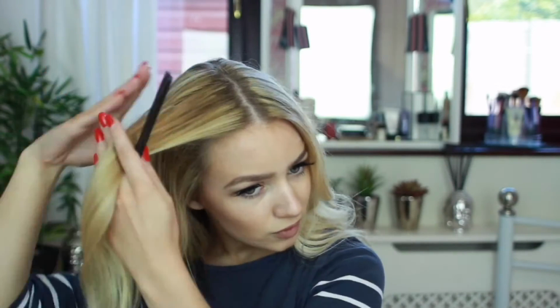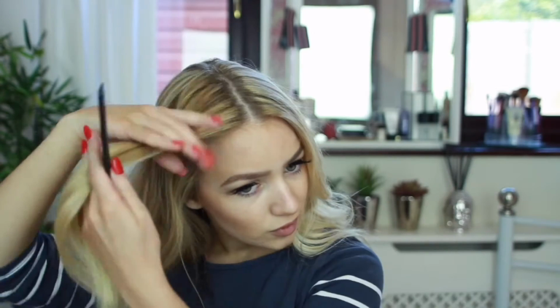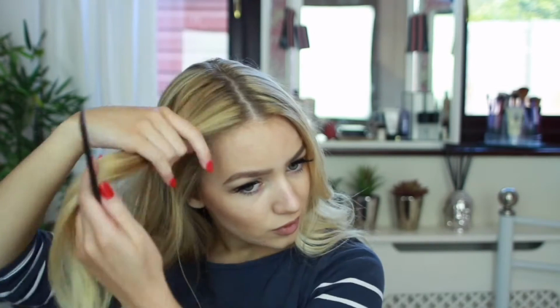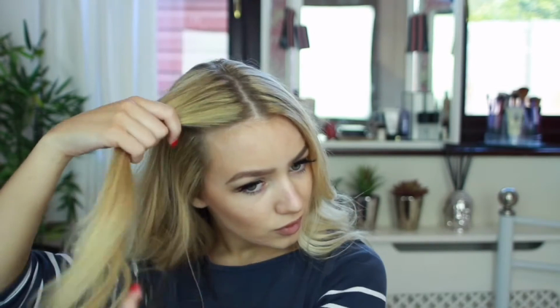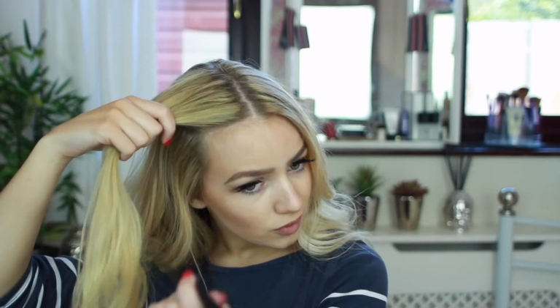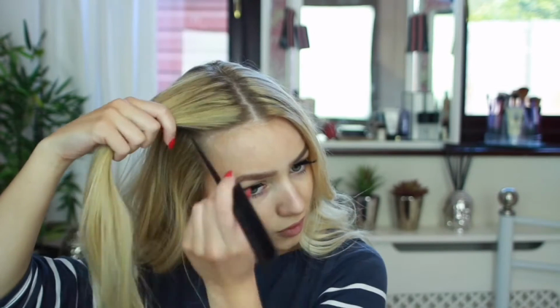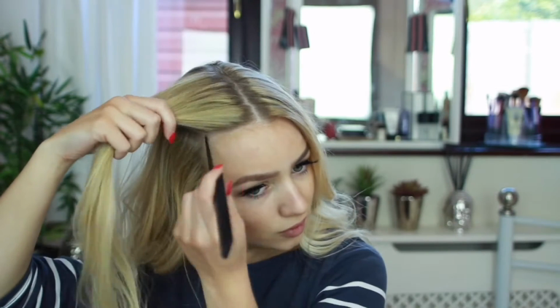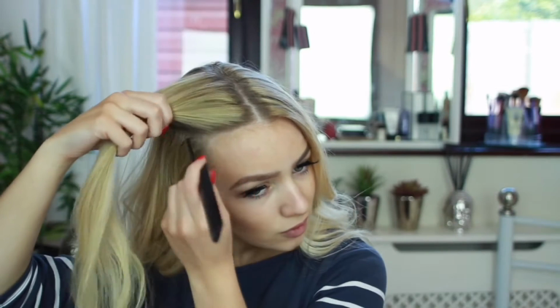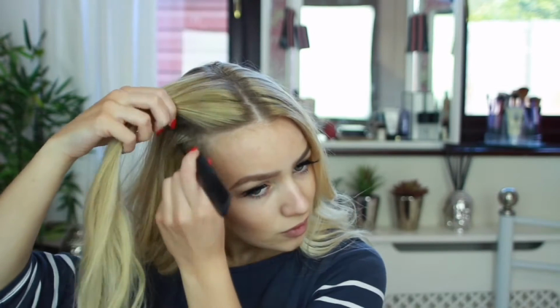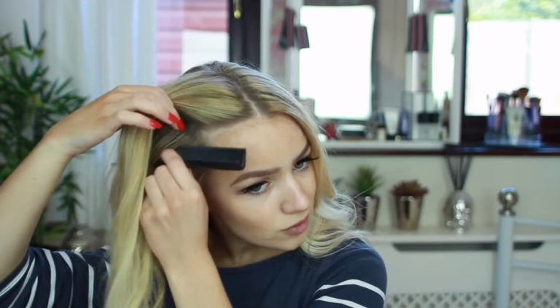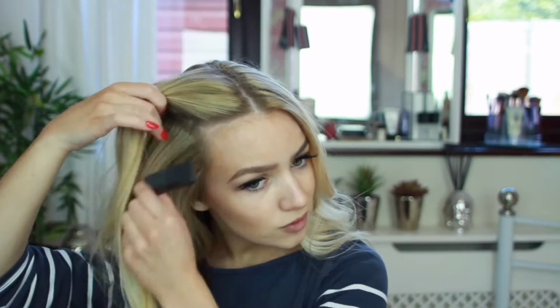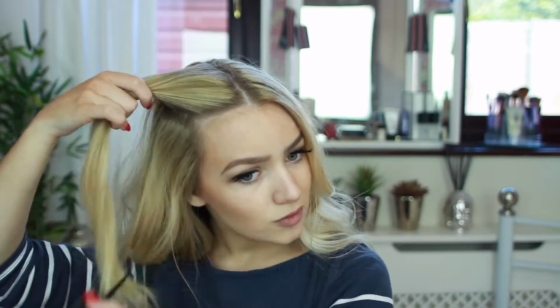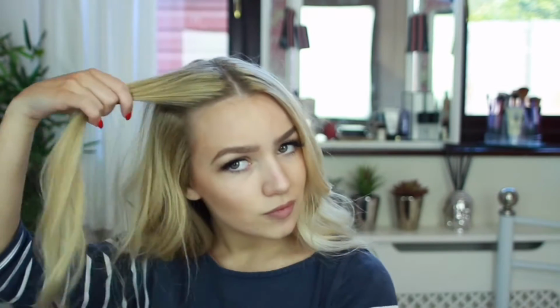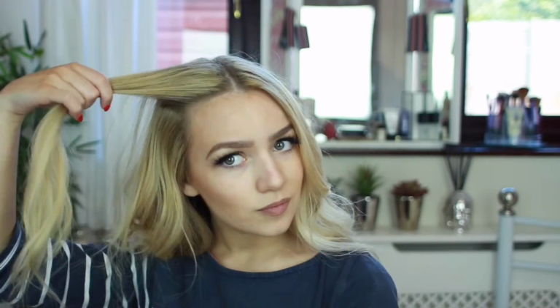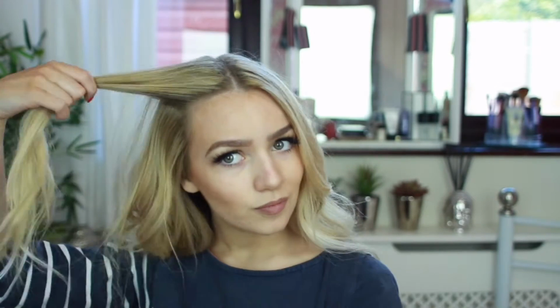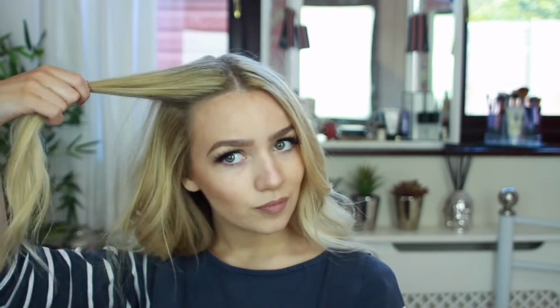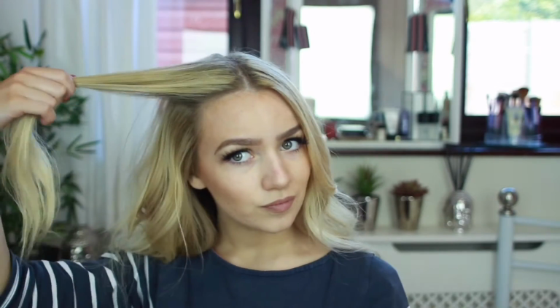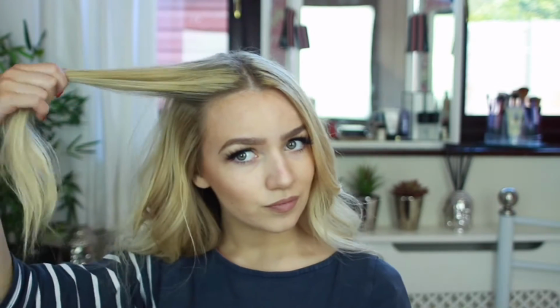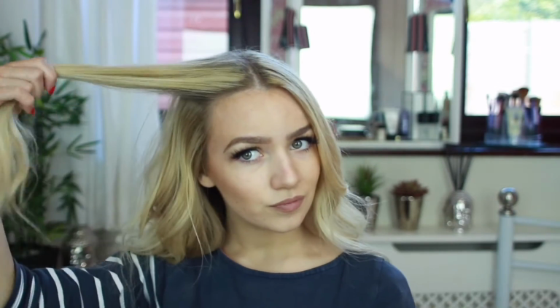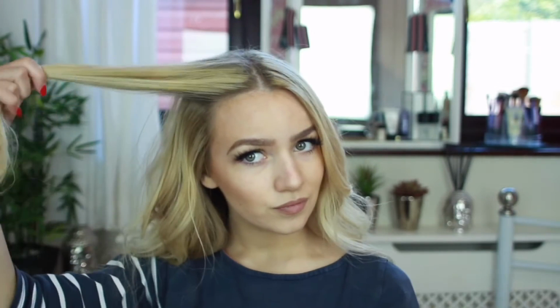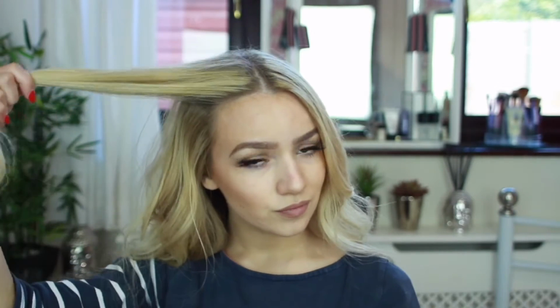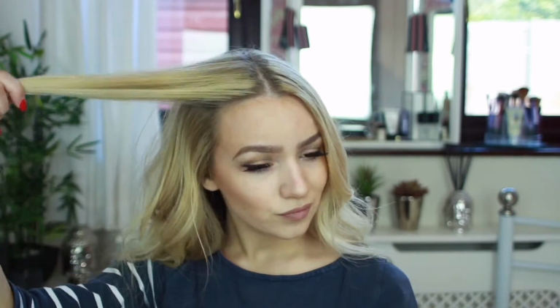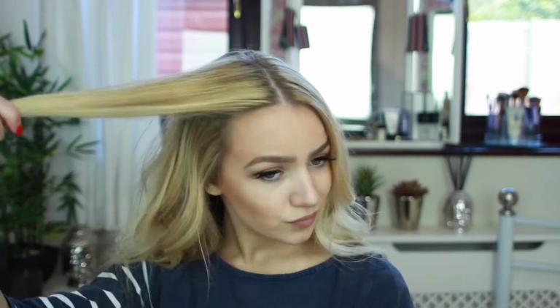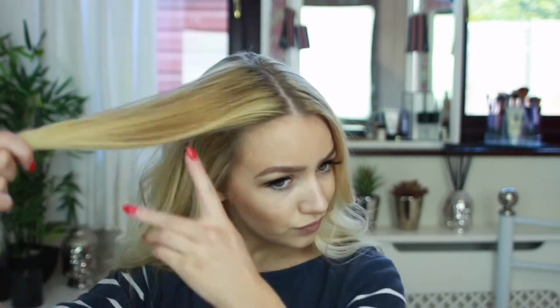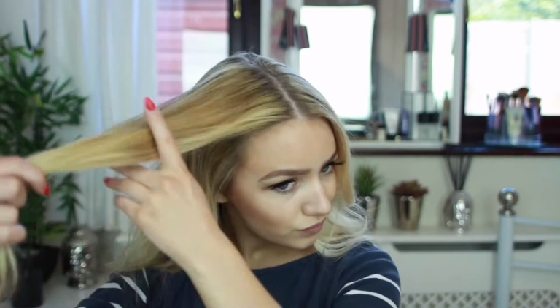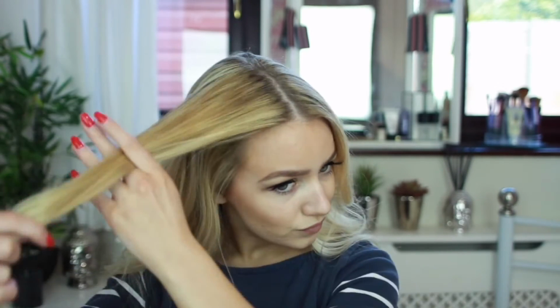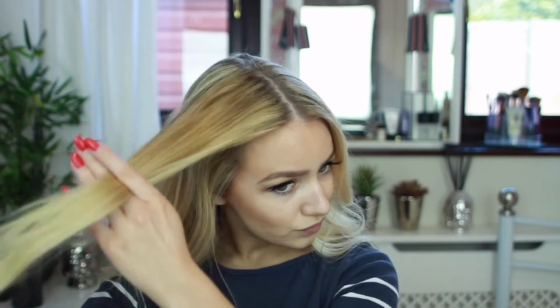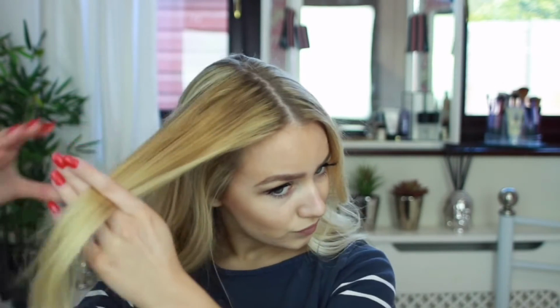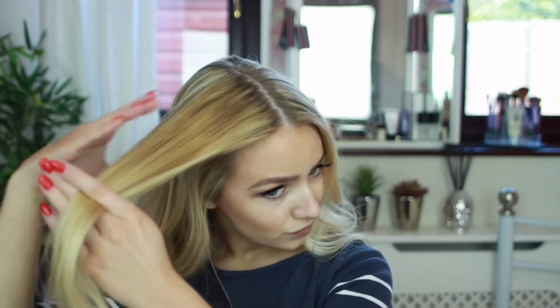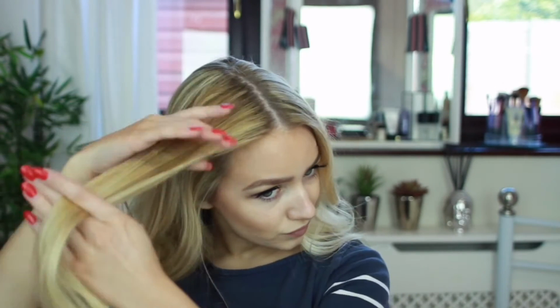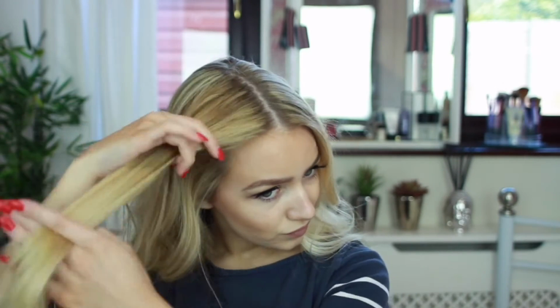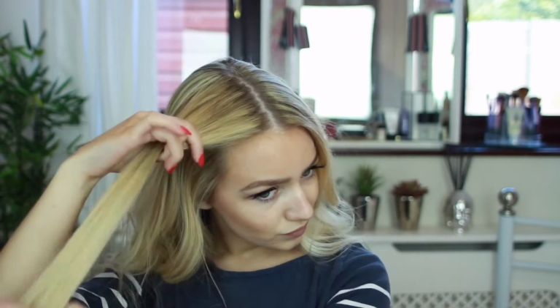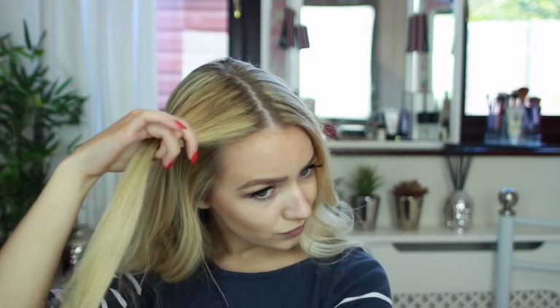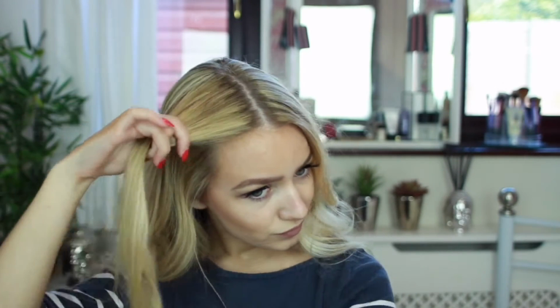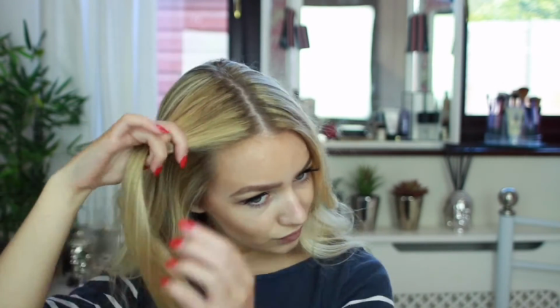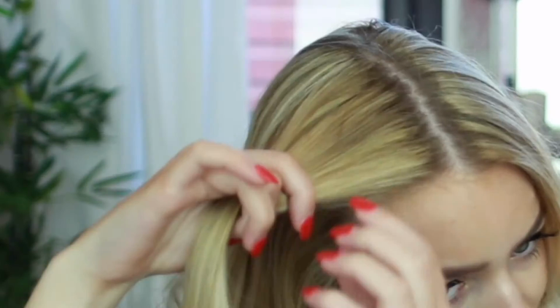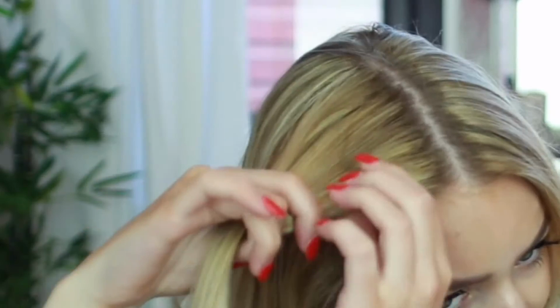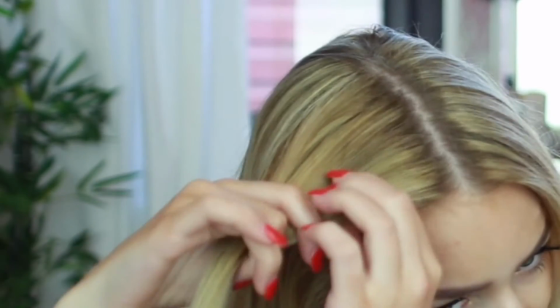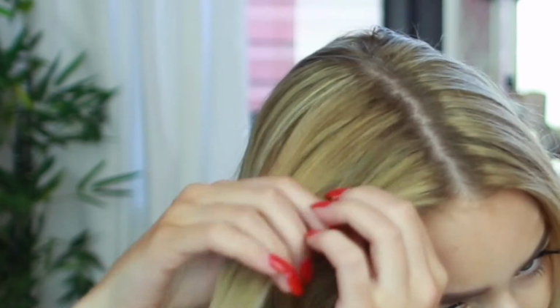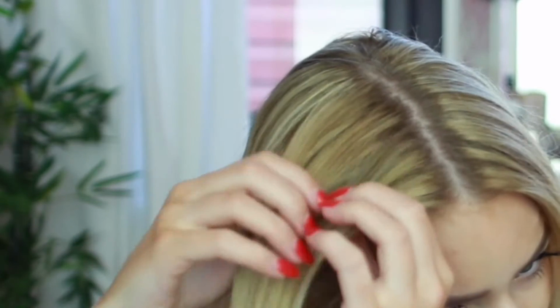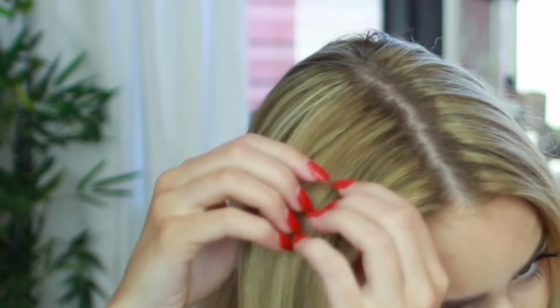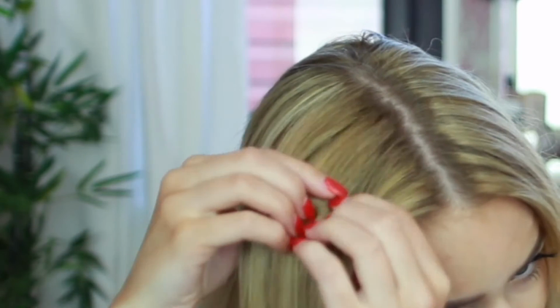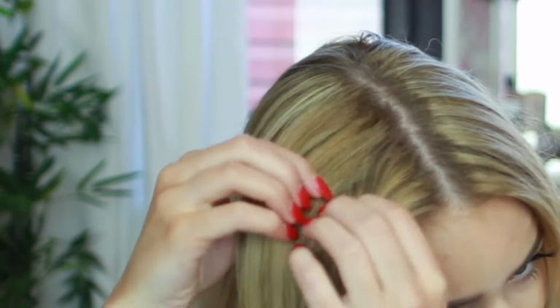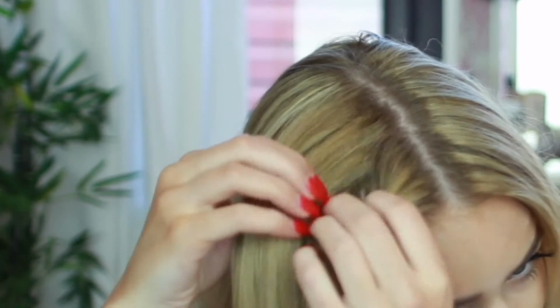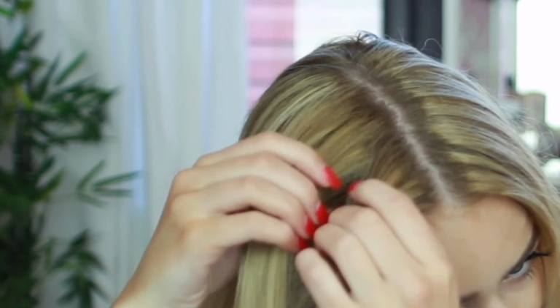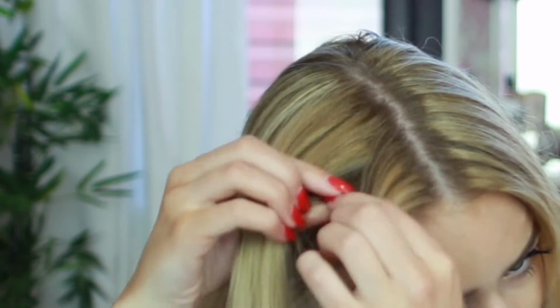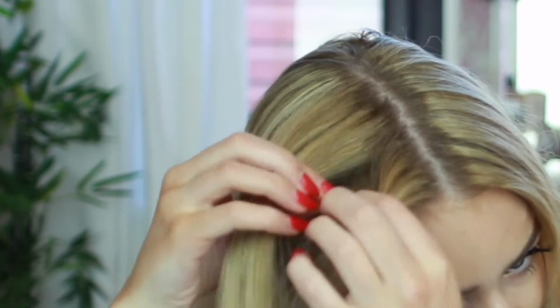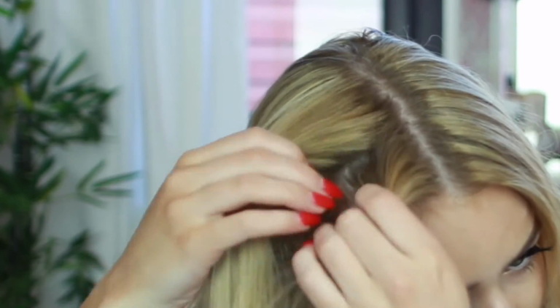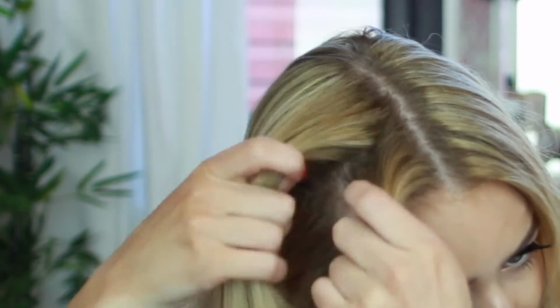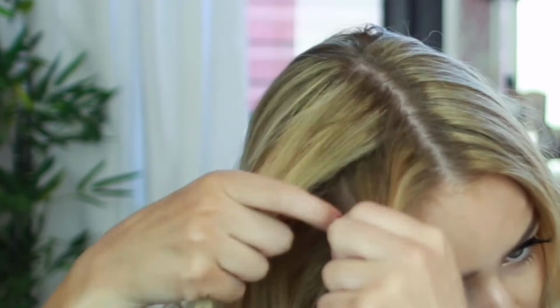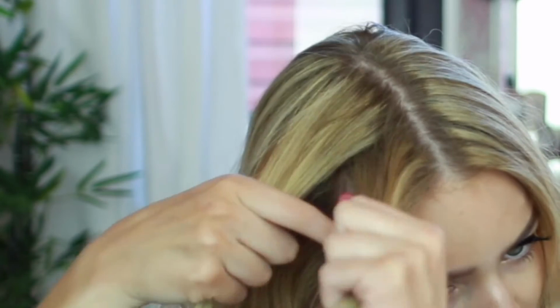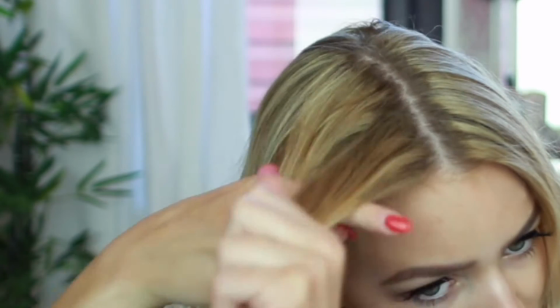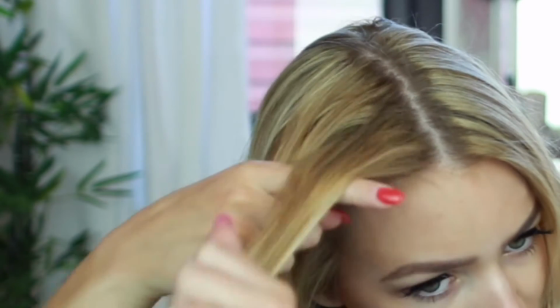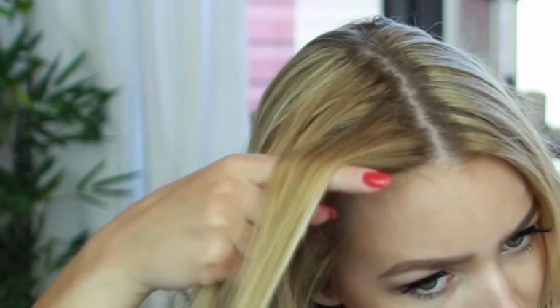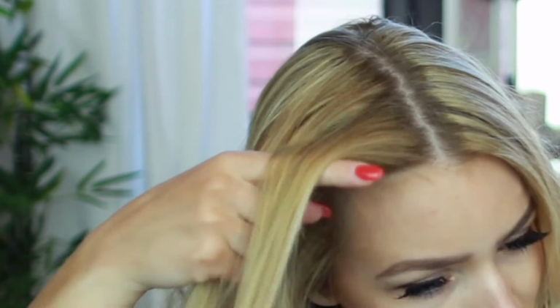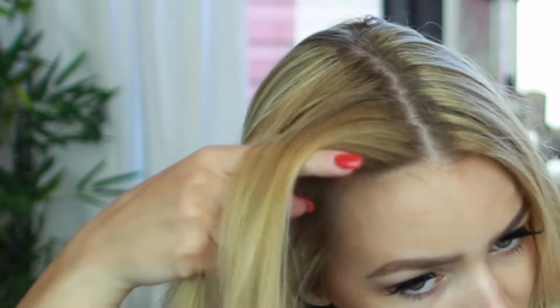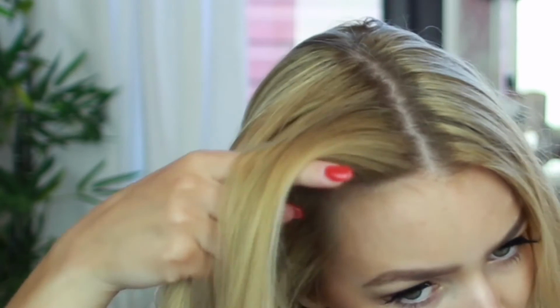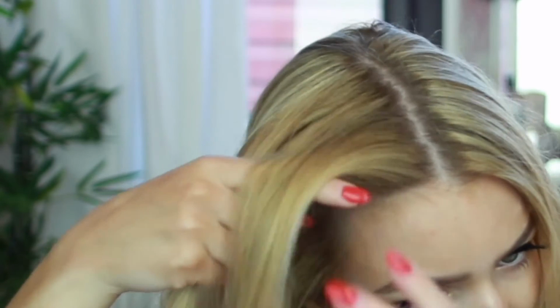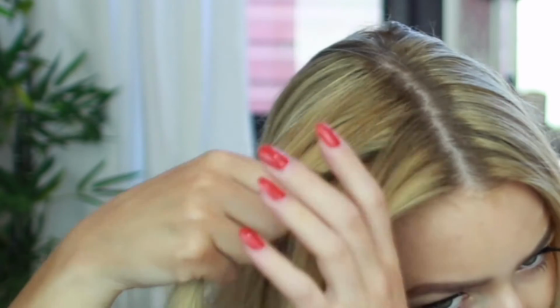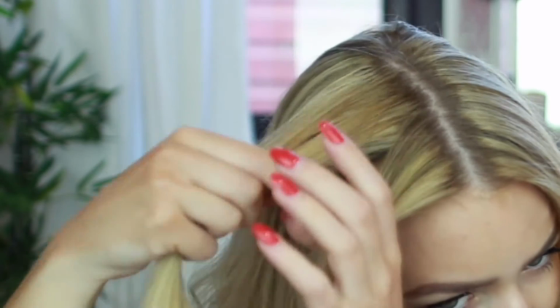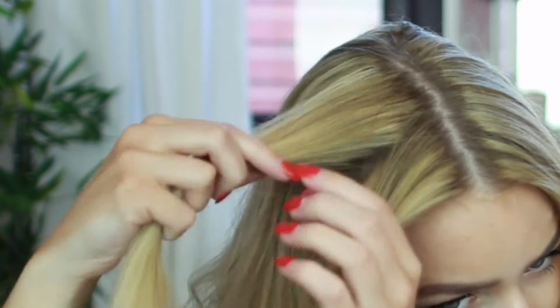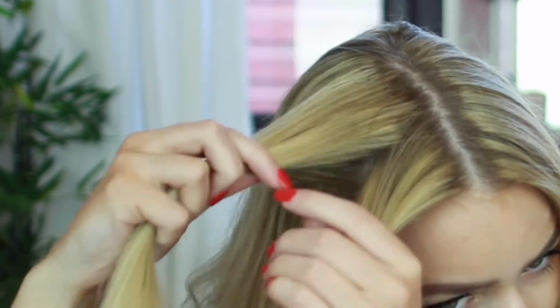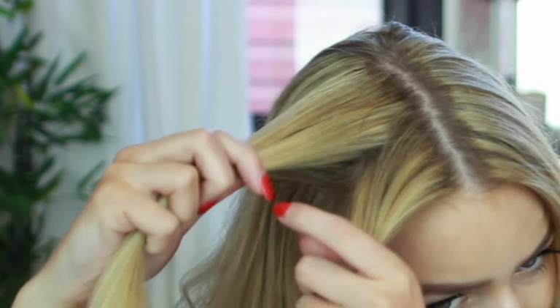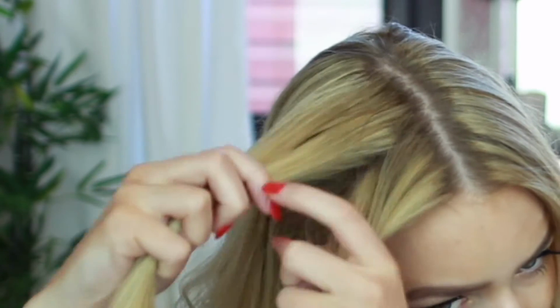First you will need to create a middle parting, then make a section at the front of your head. You then need to split this into three smaller sections.